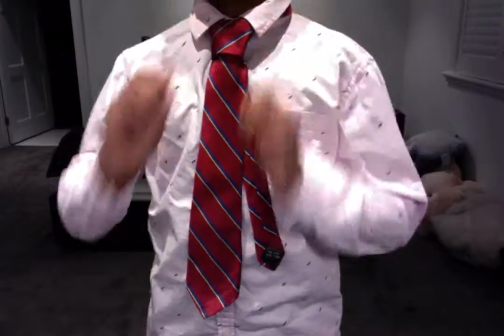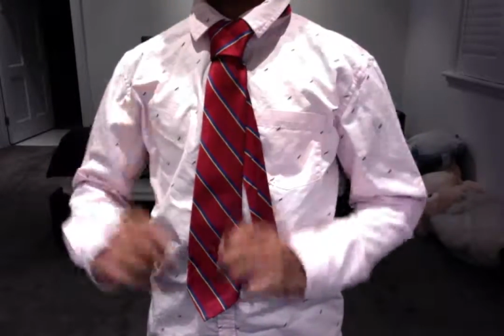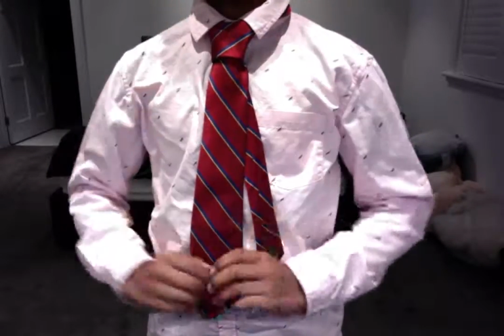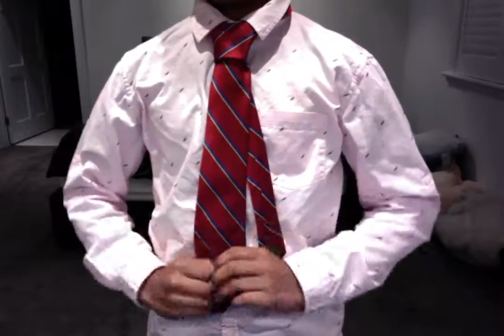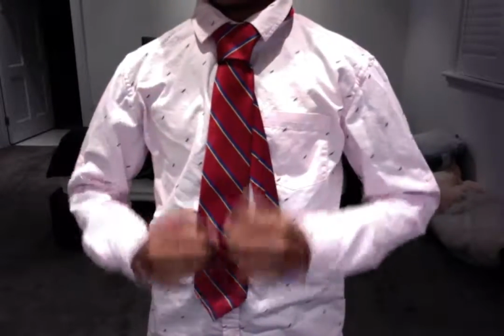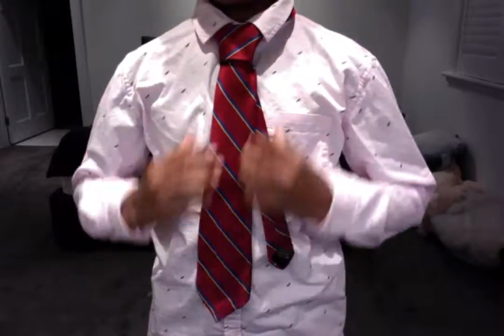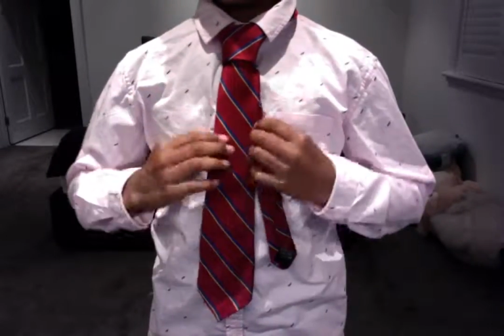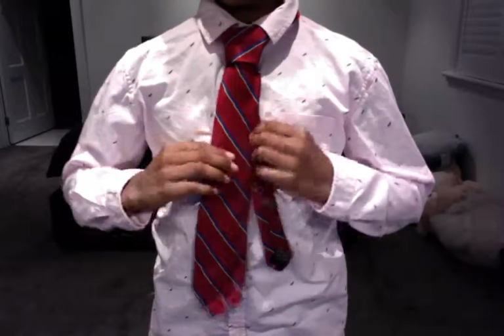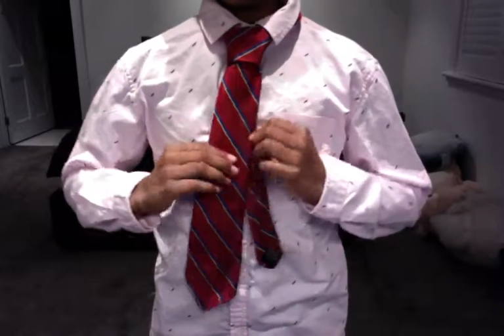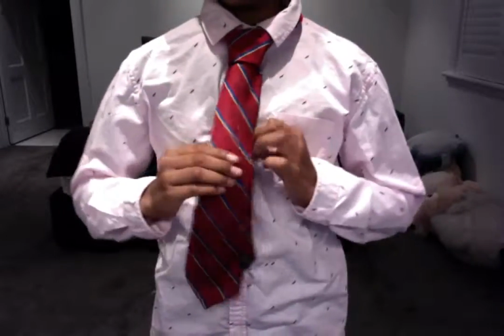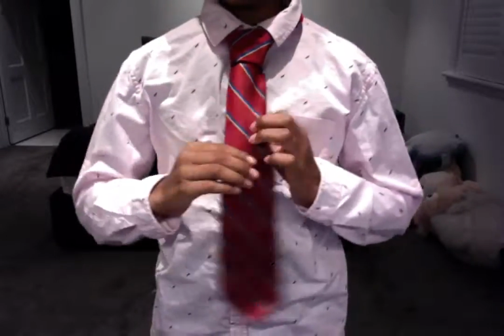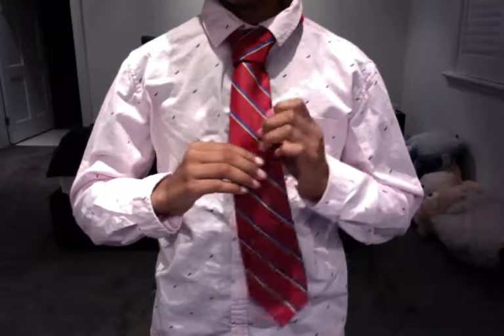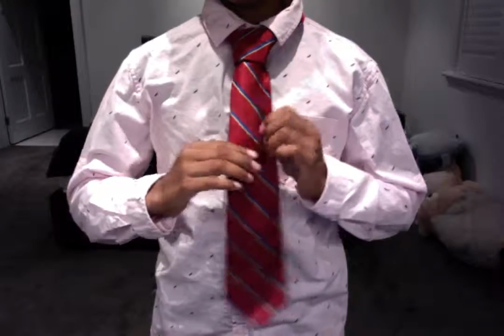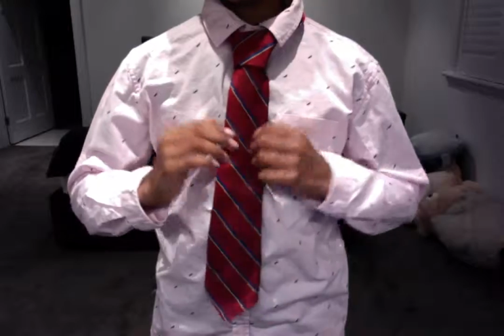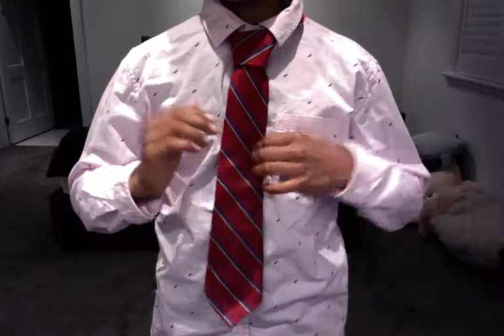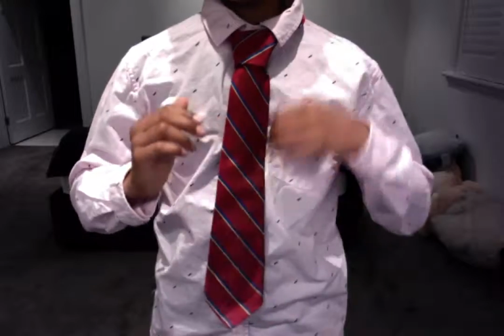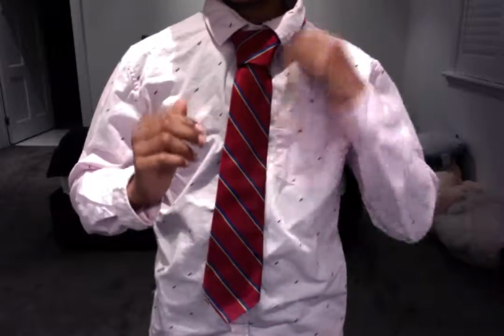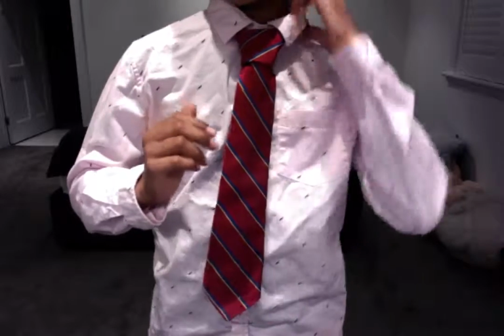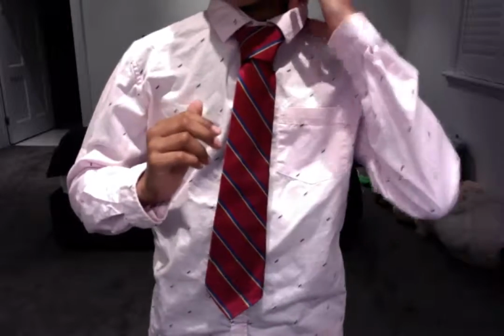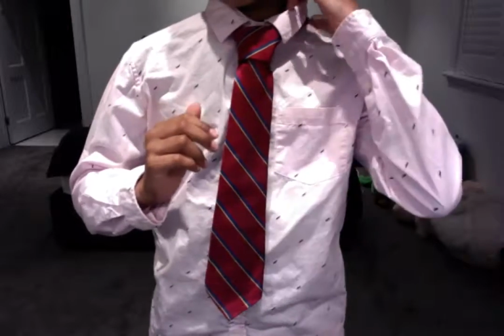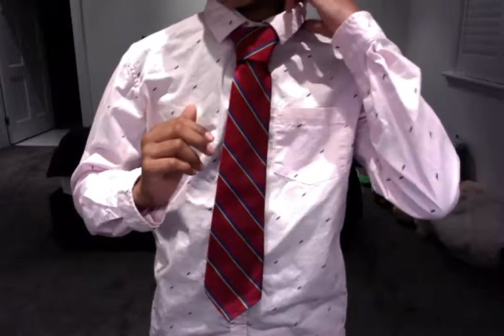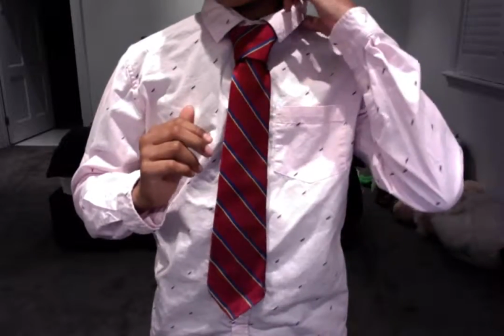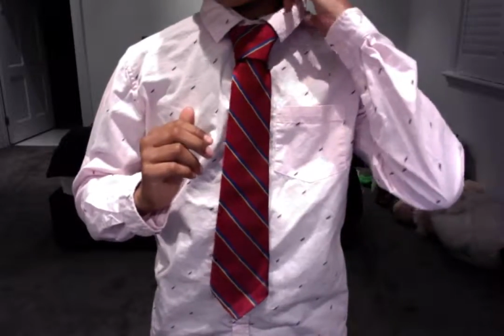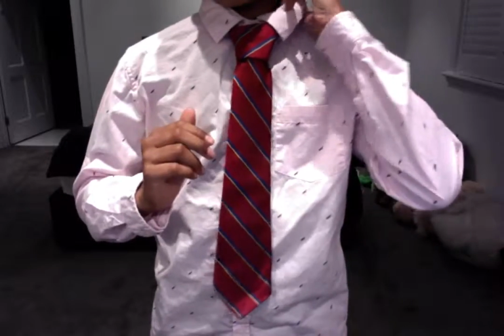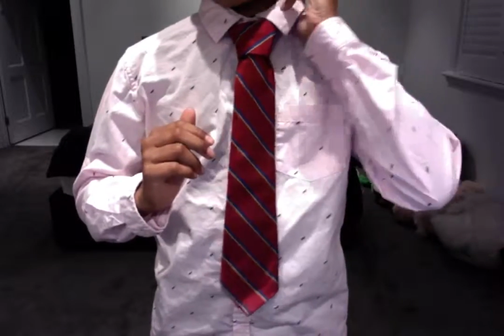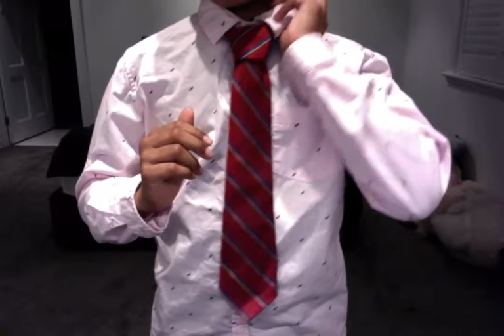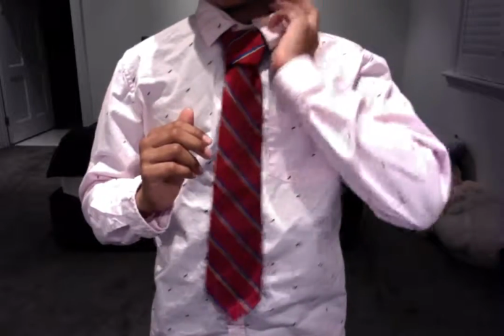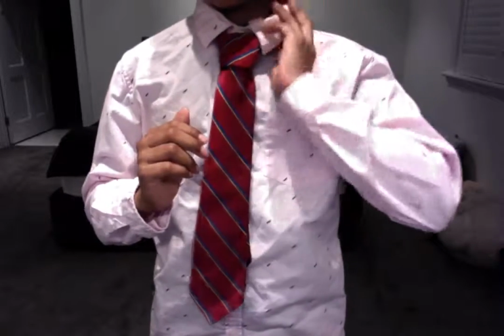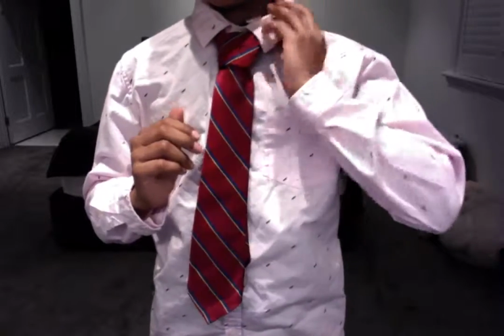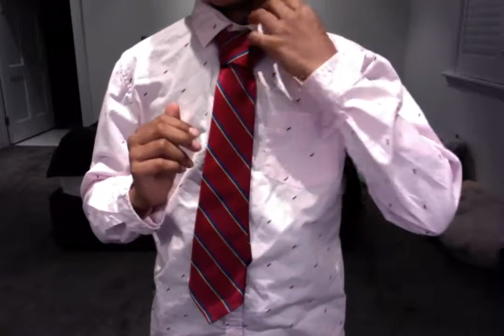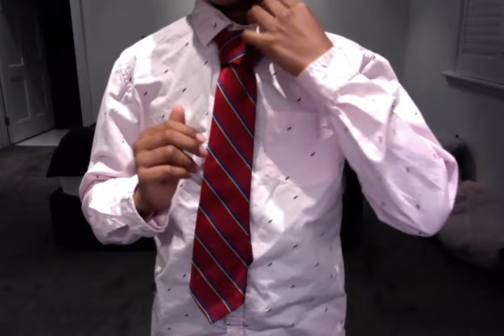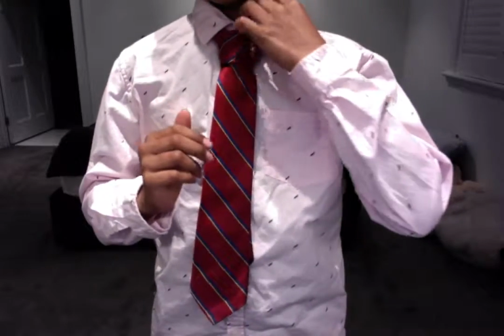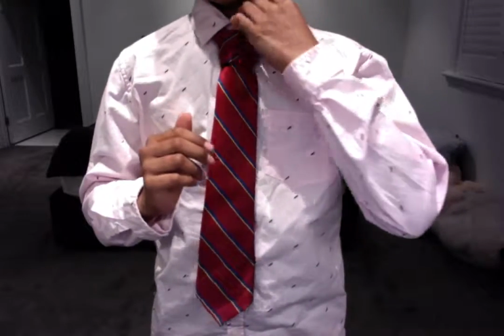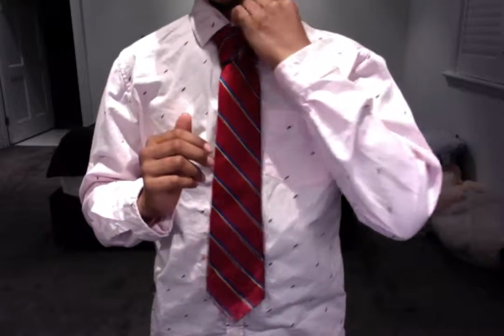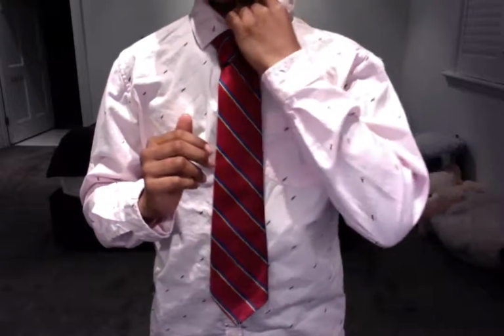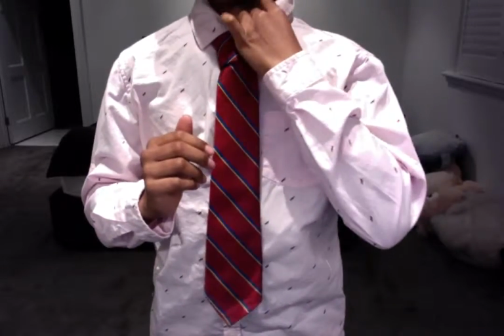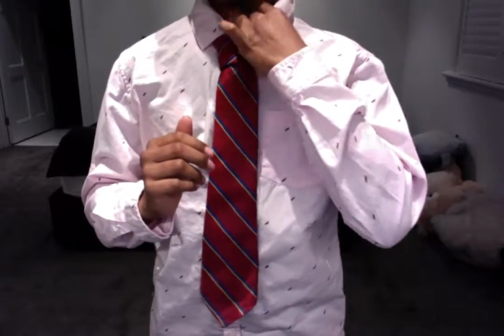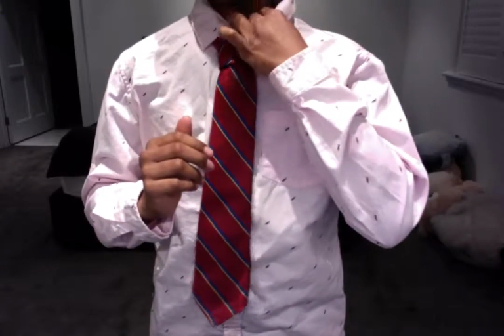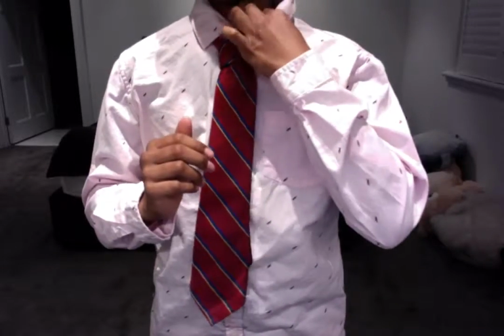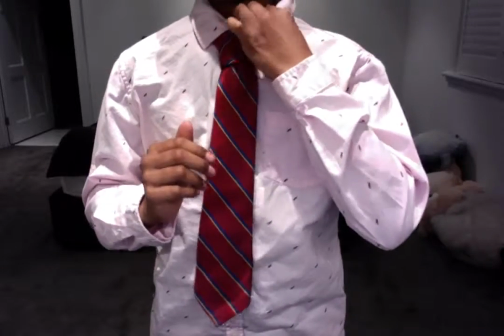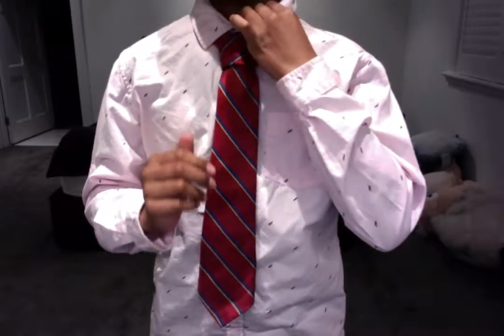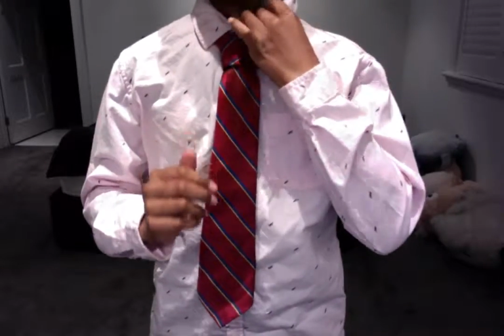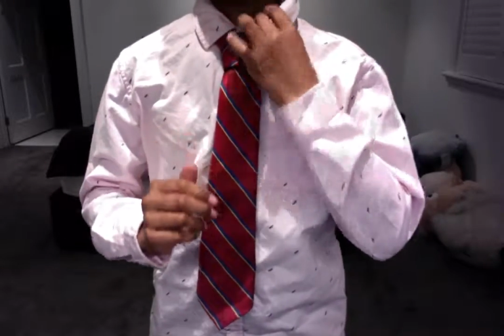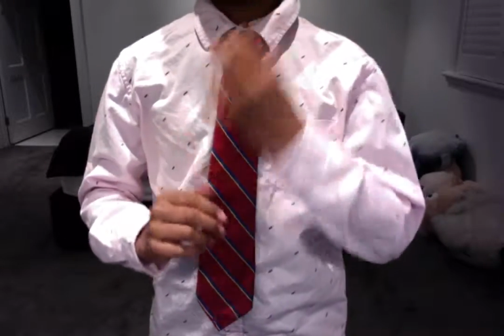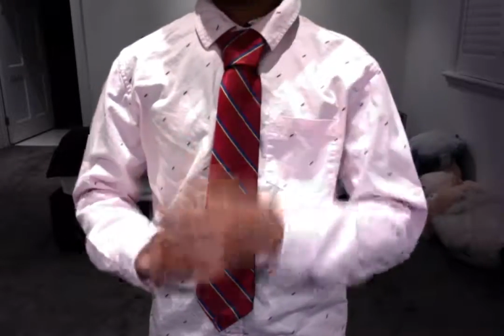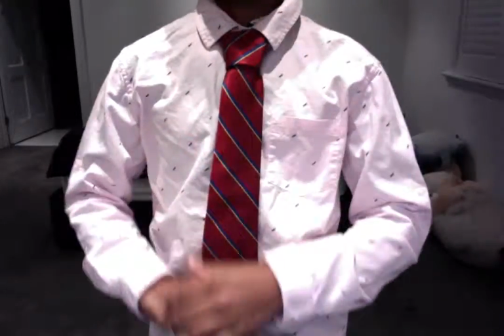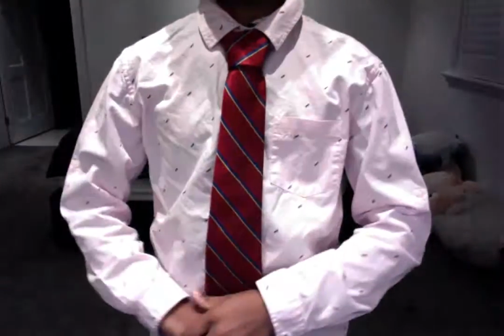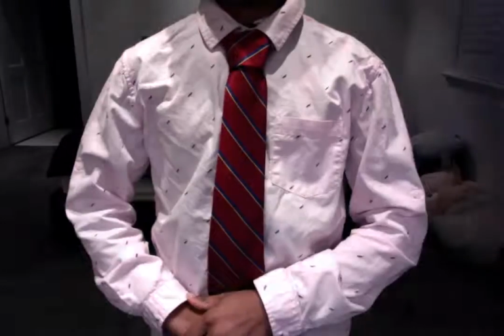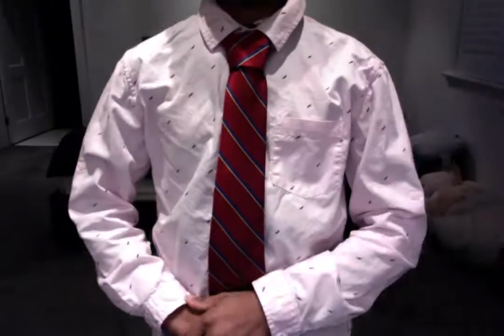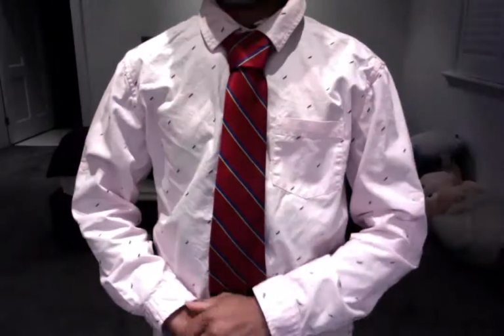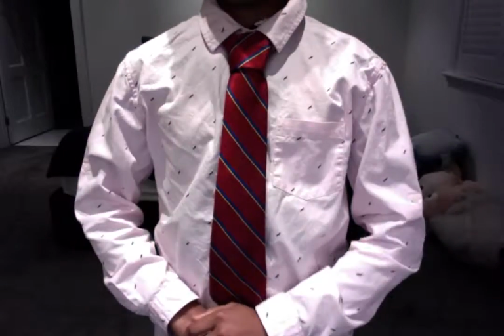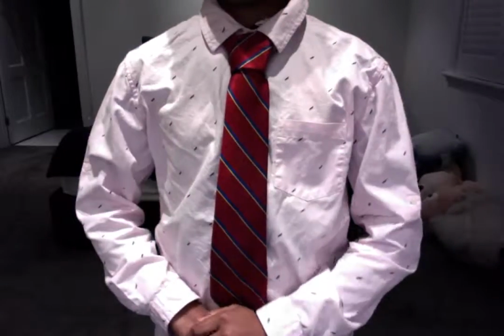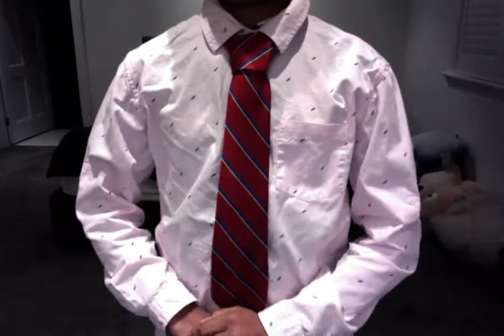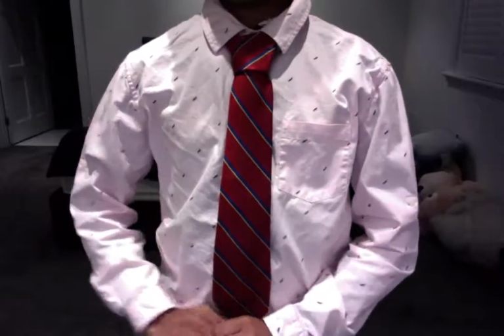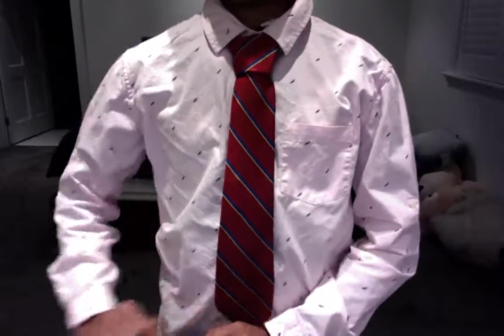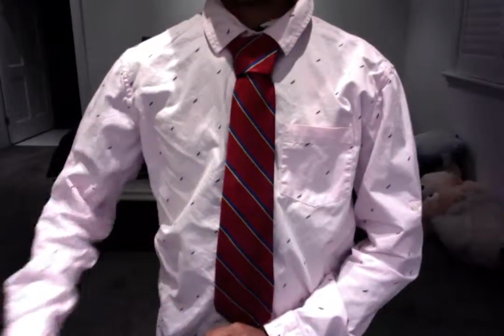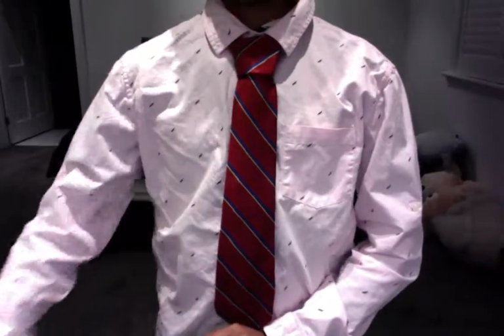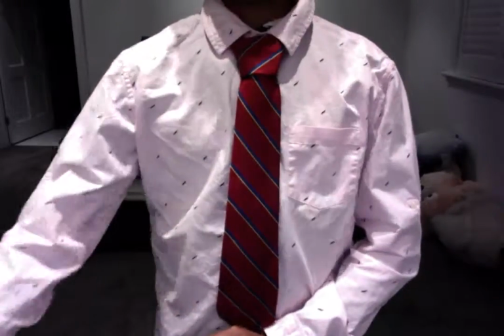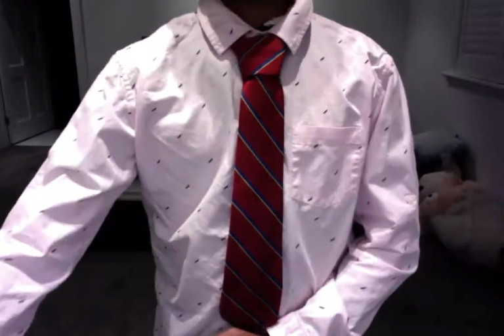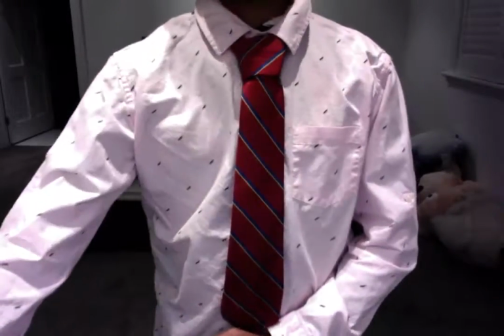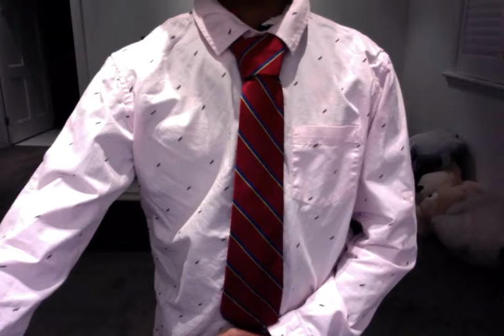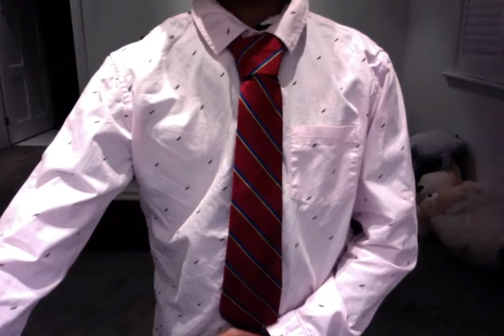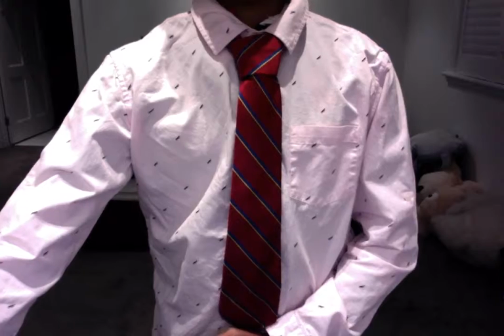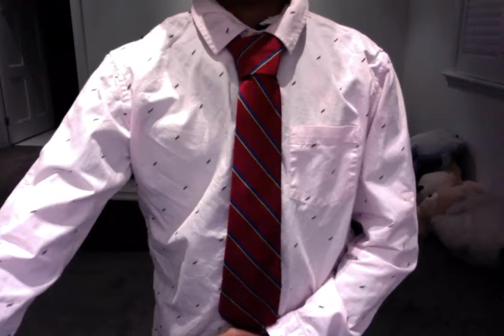It is a really easy knot. It is a very classic knot. And it is very neat. Thank you.